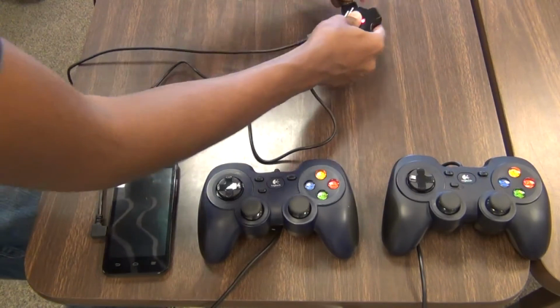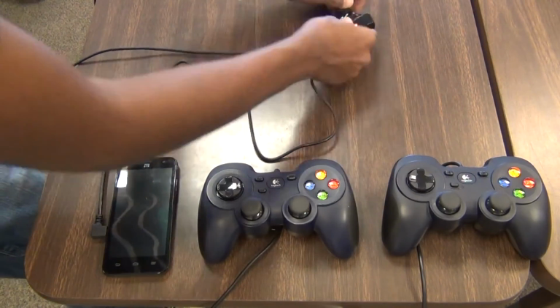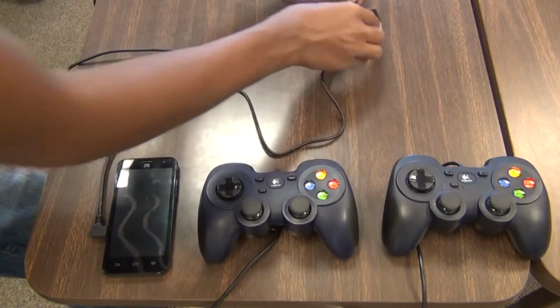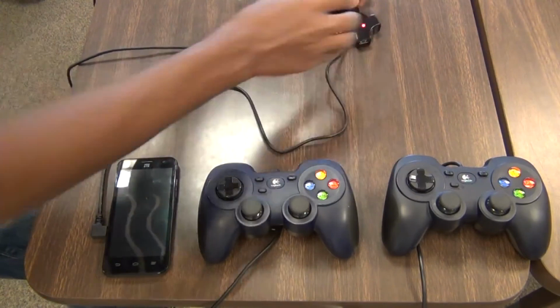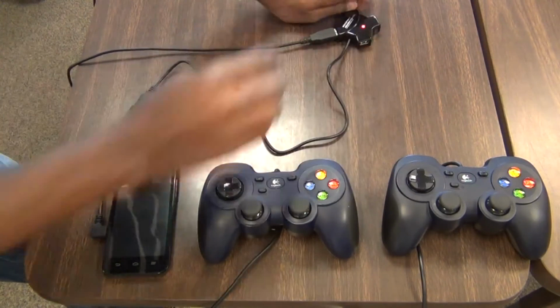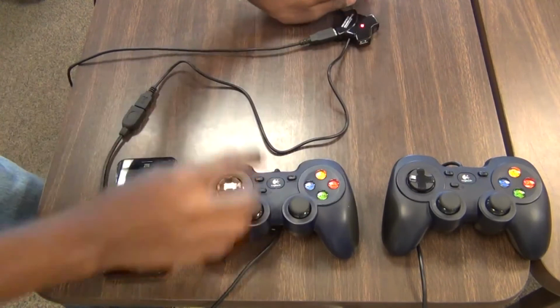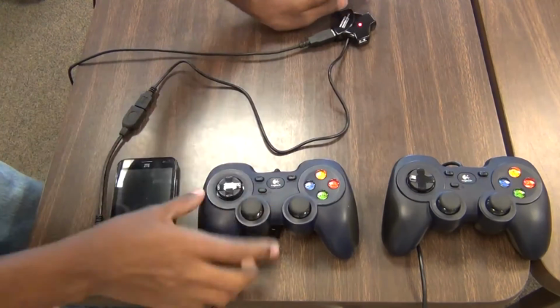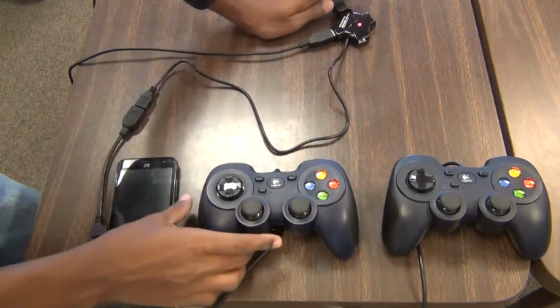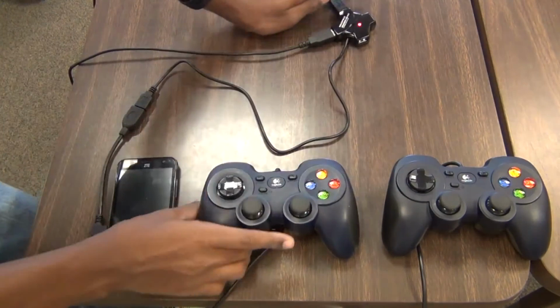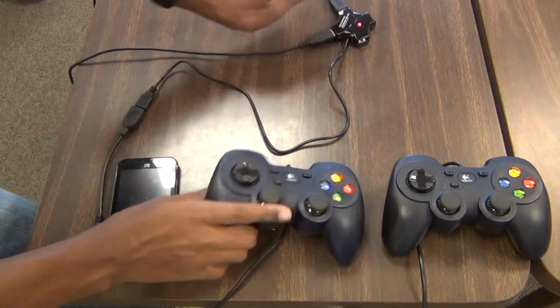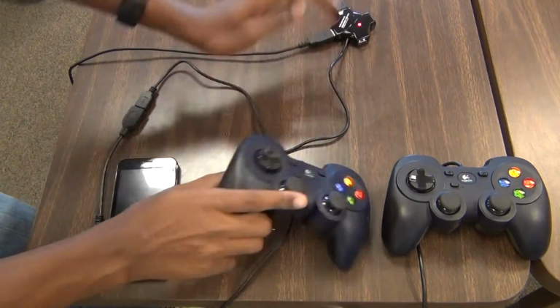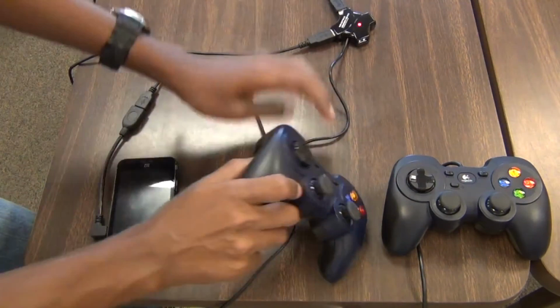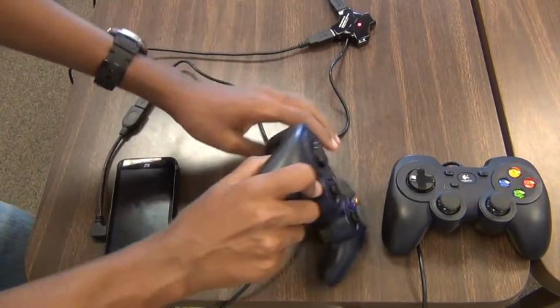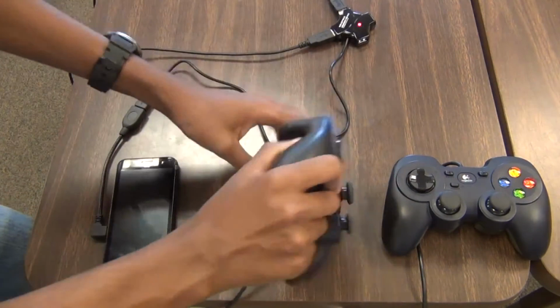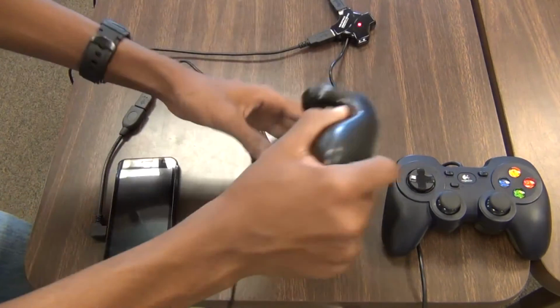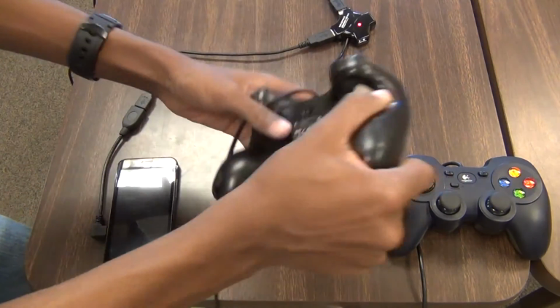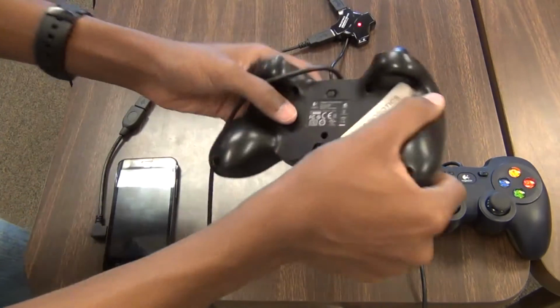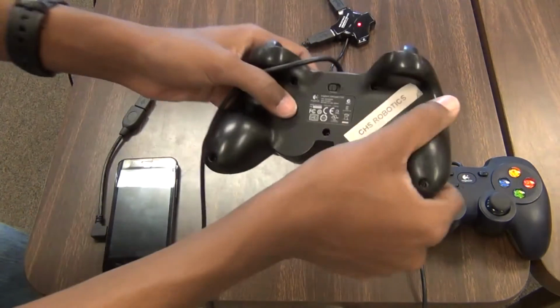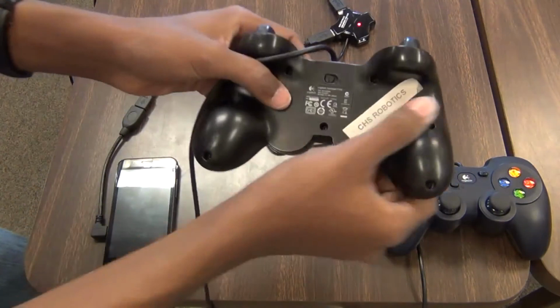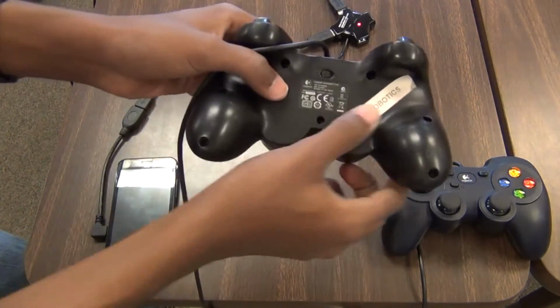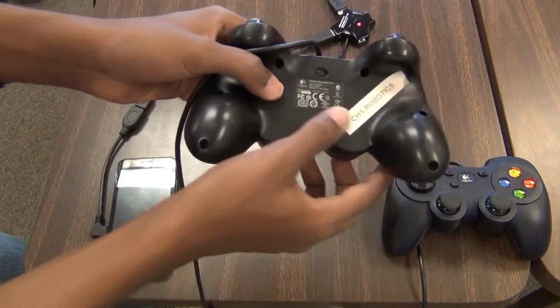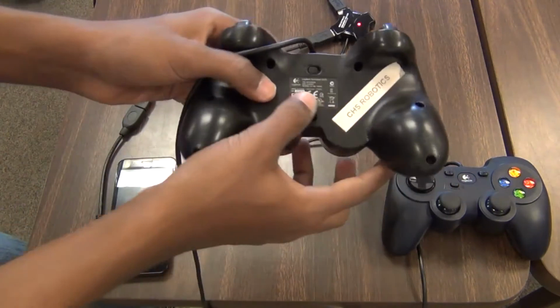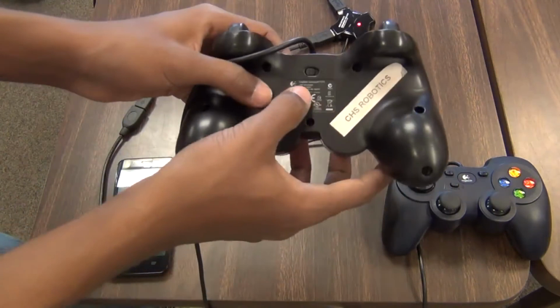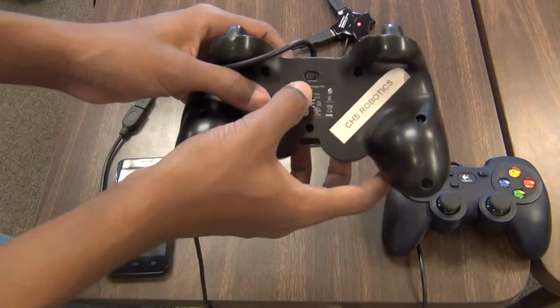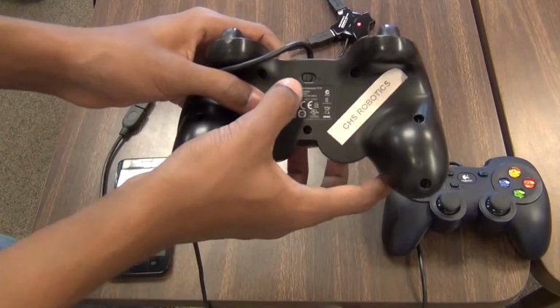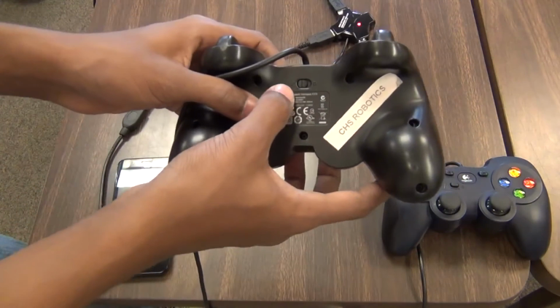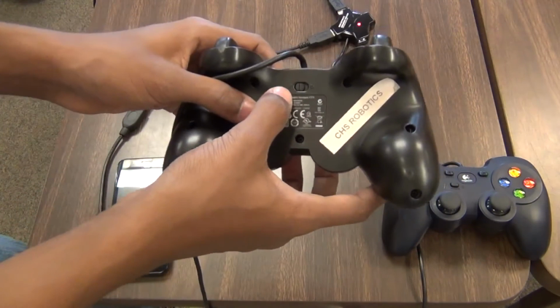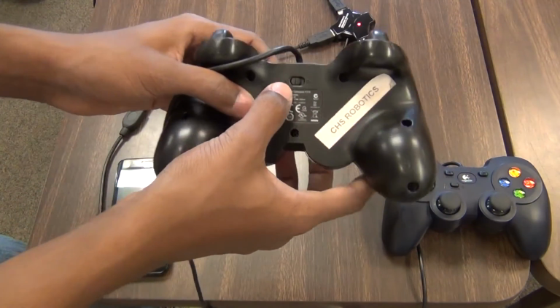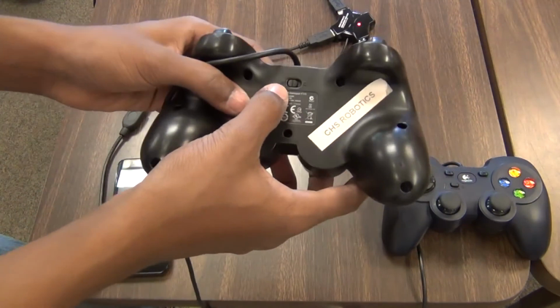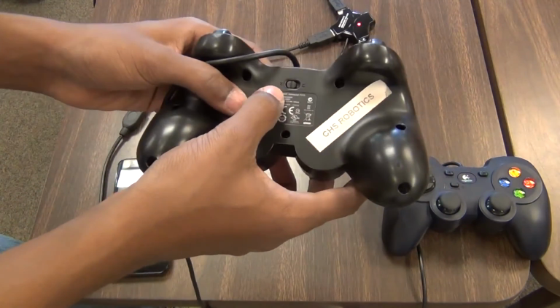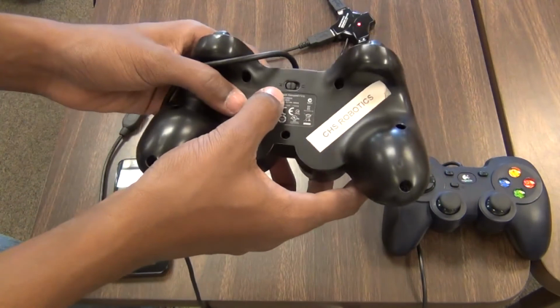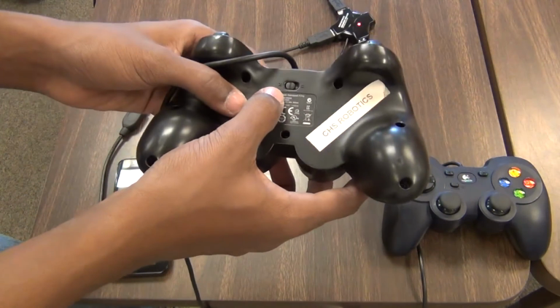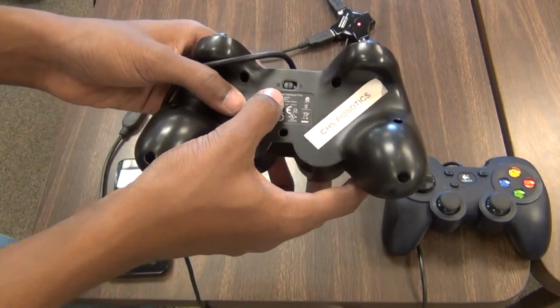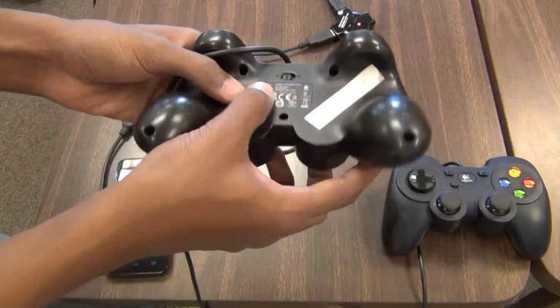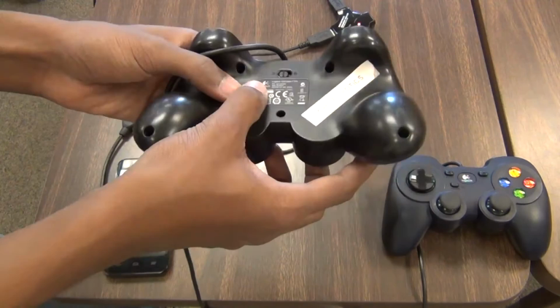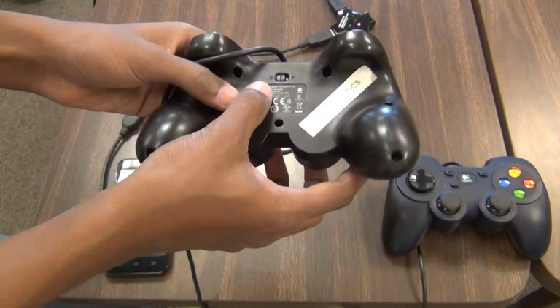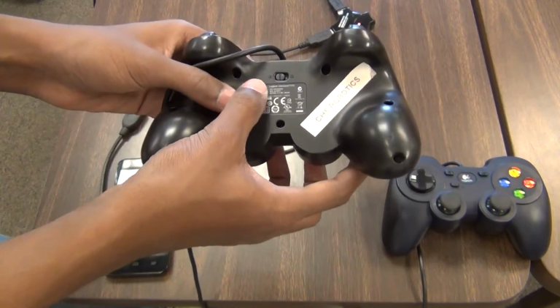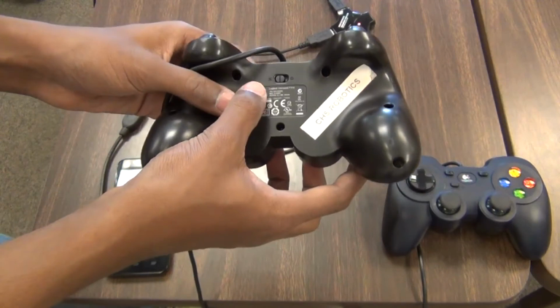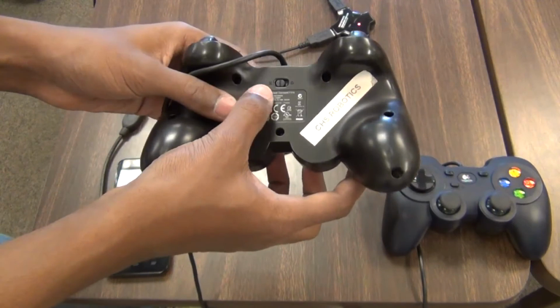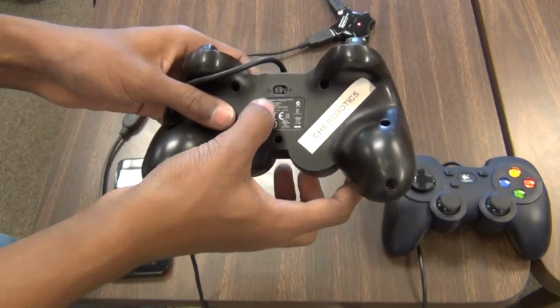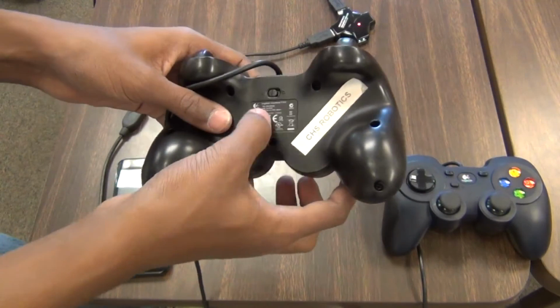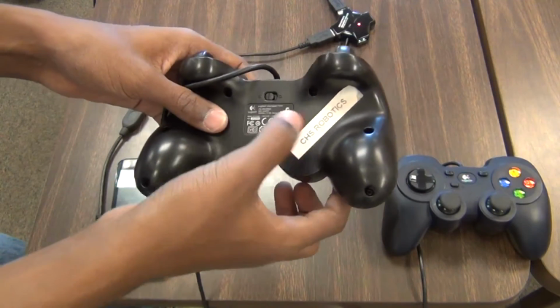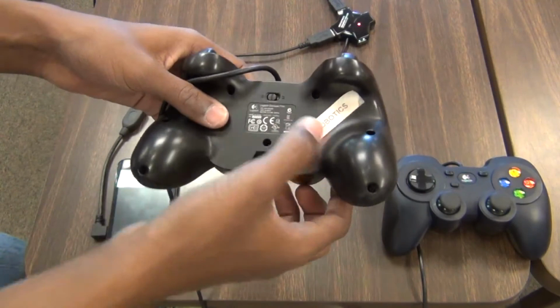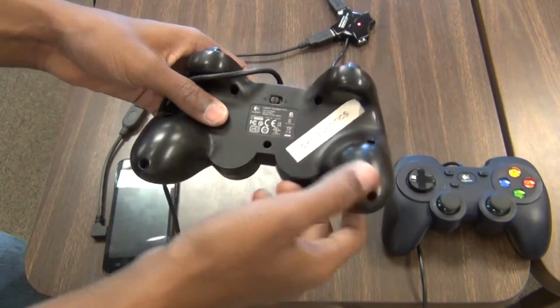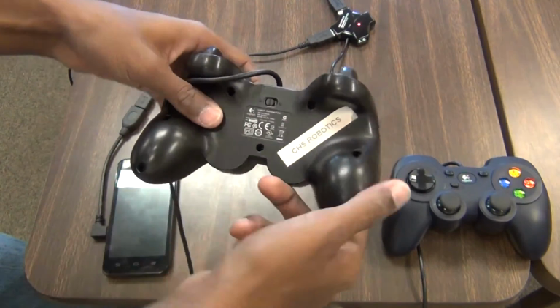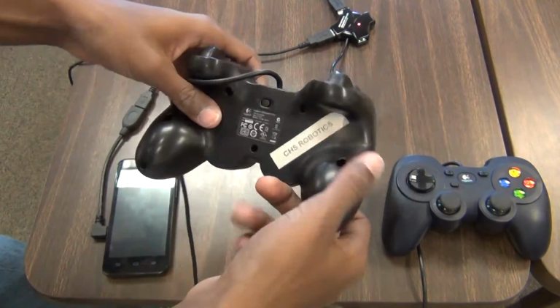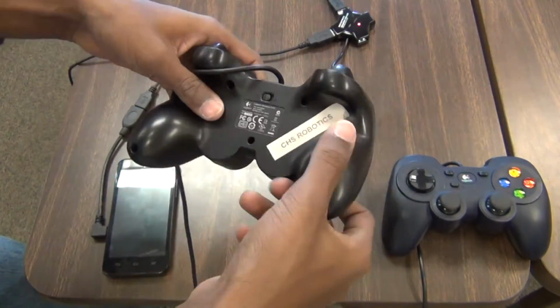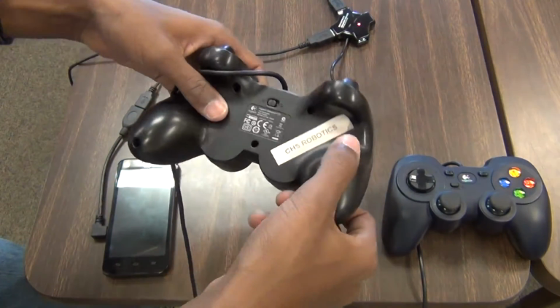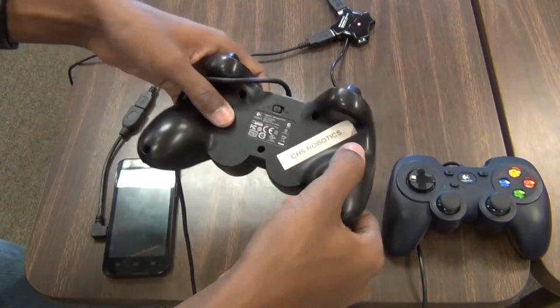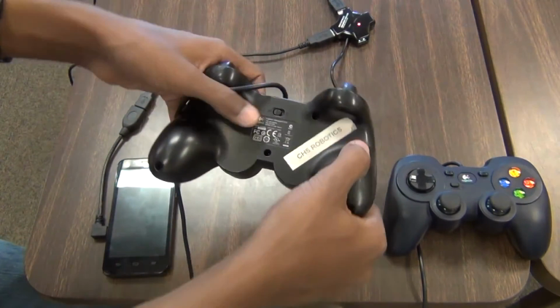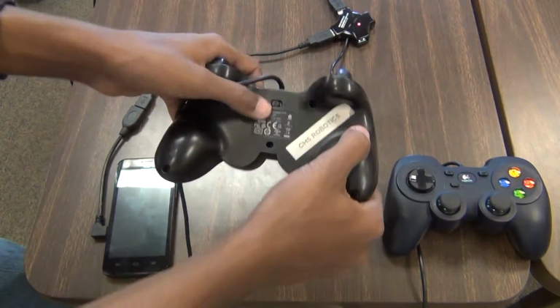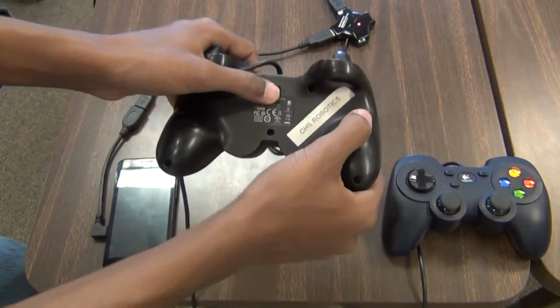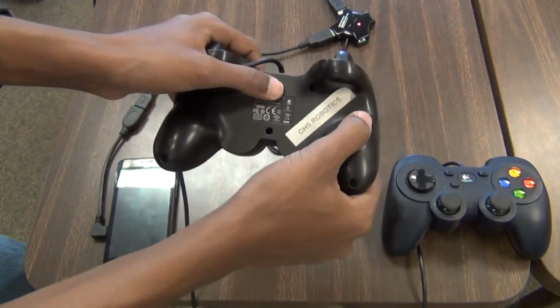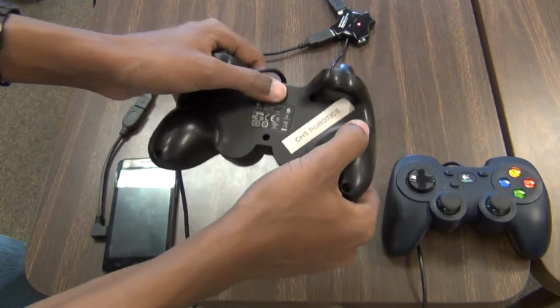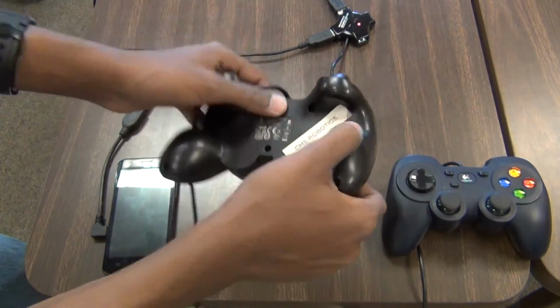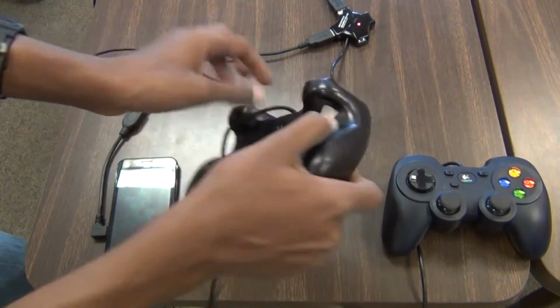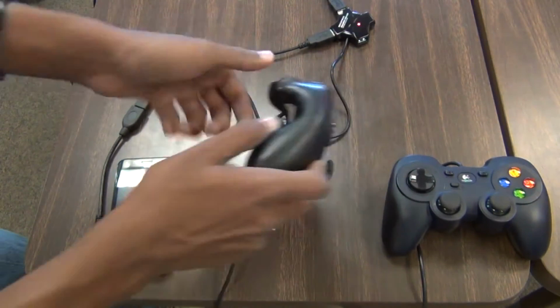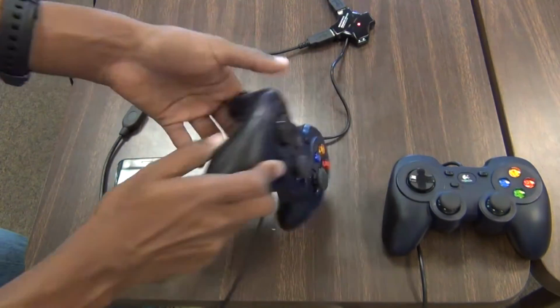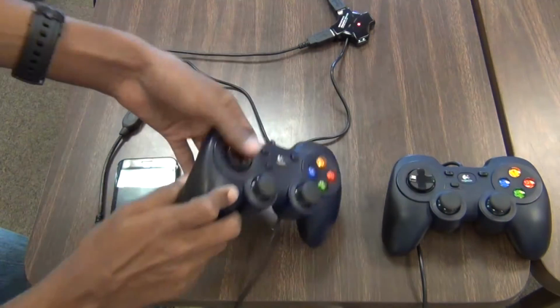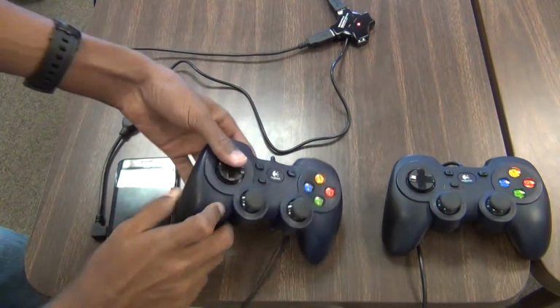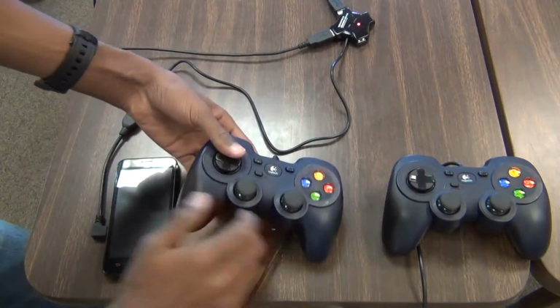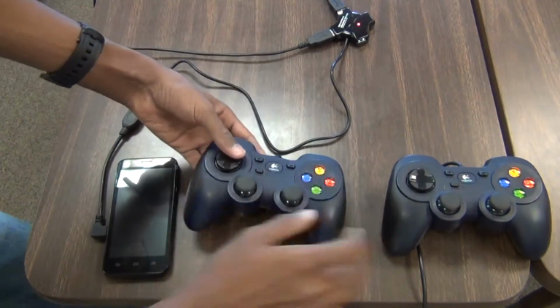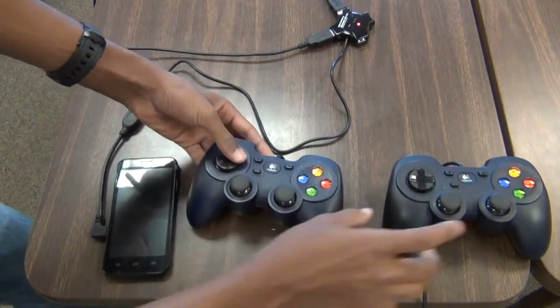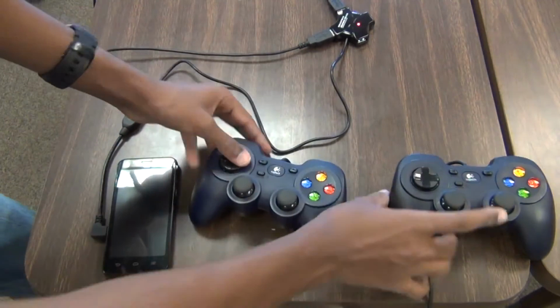Make sure that both gamepads are set to the X on the back of the controller — not to the D, but to the X.